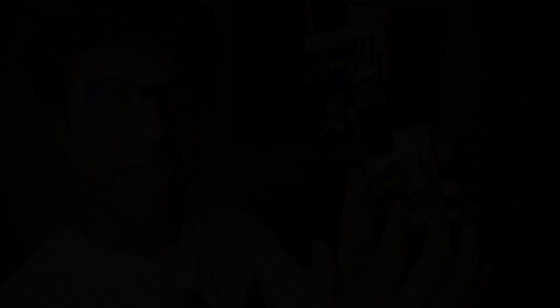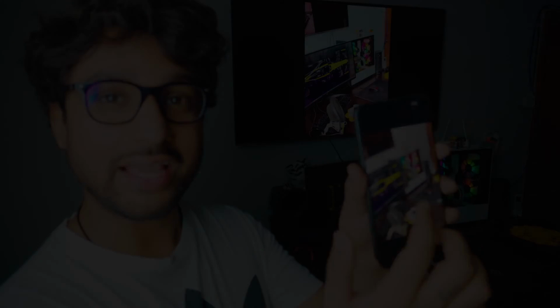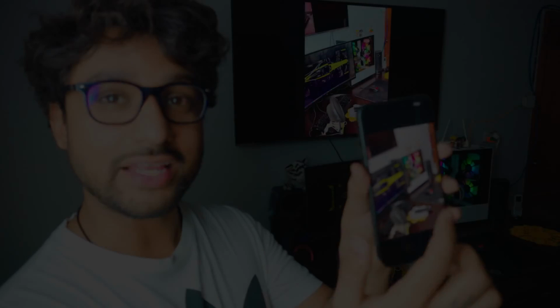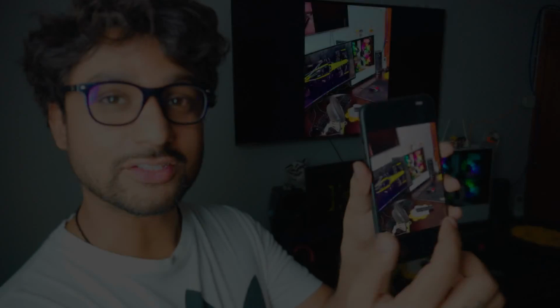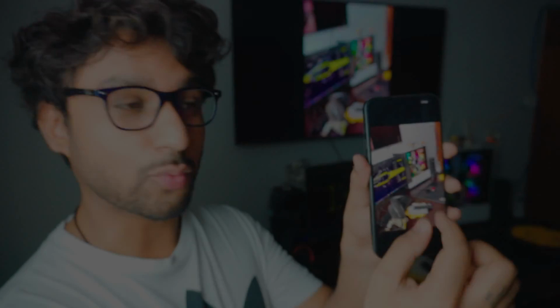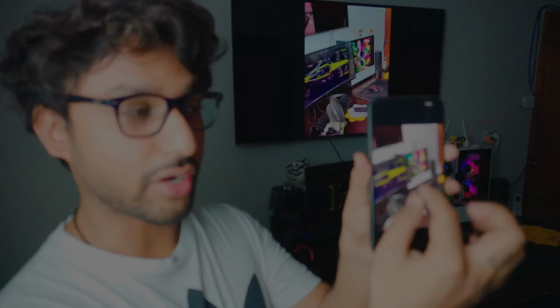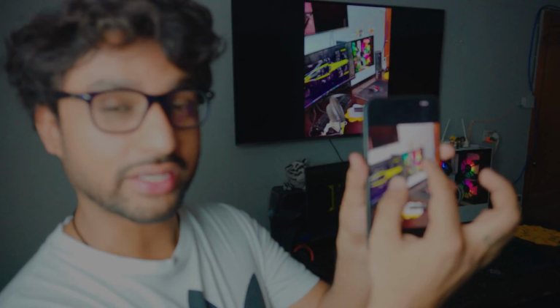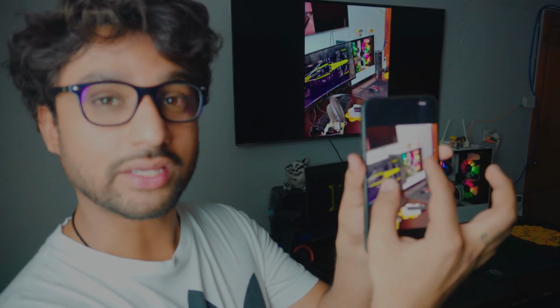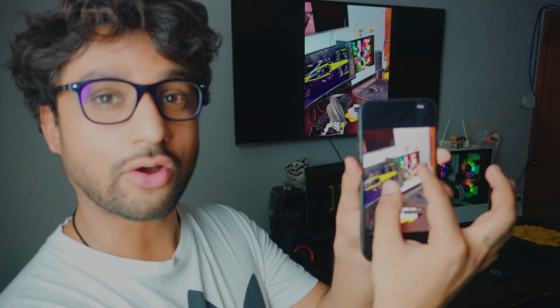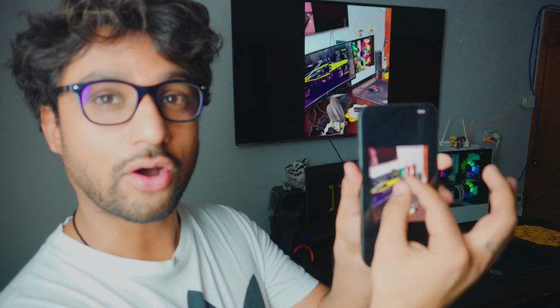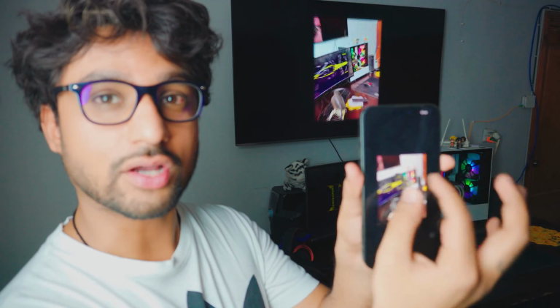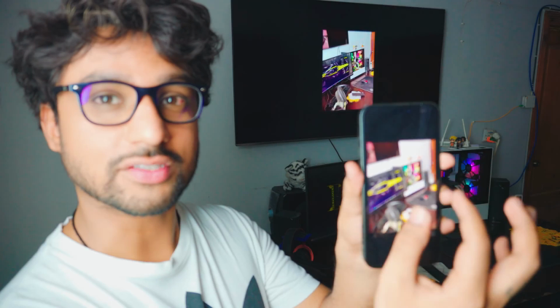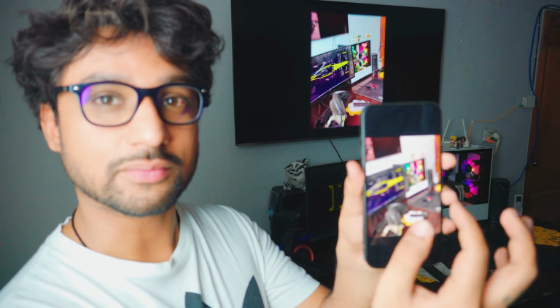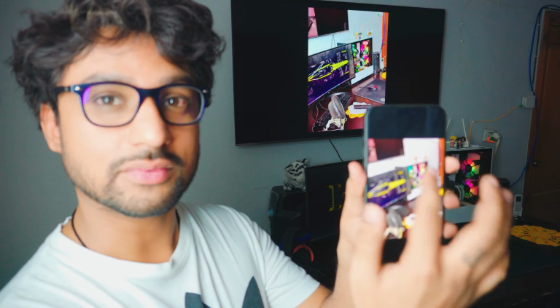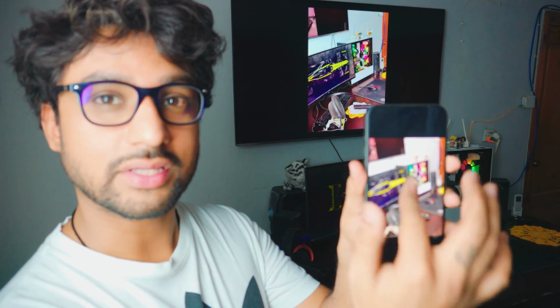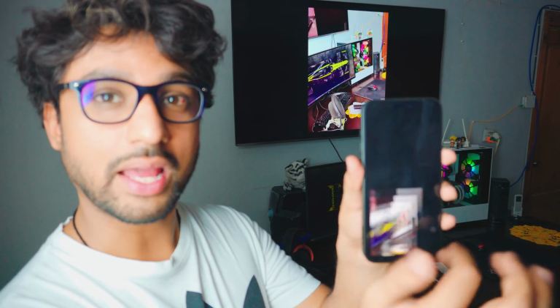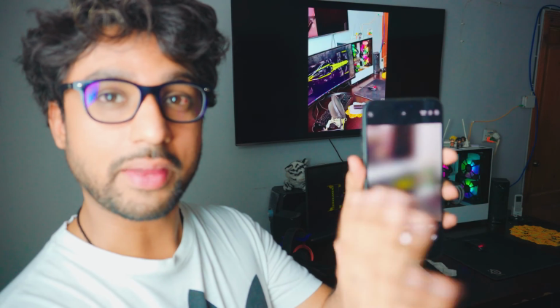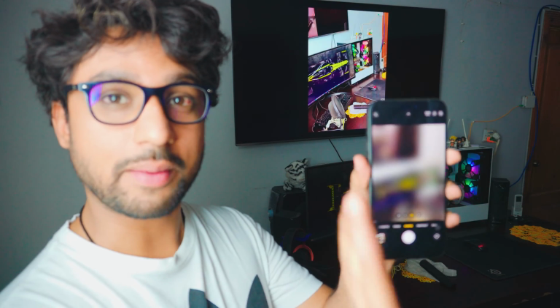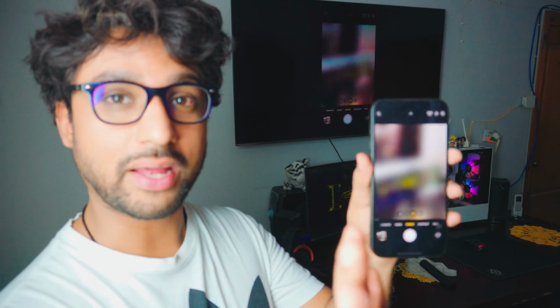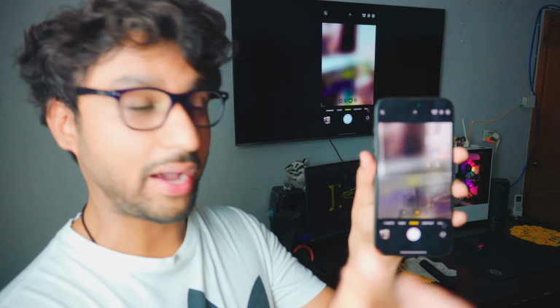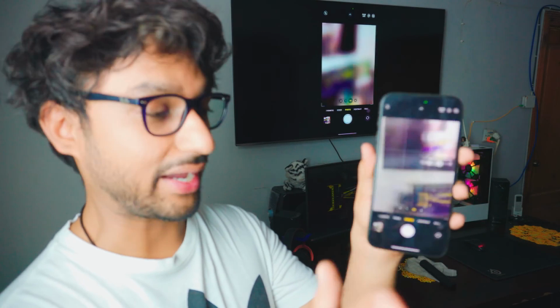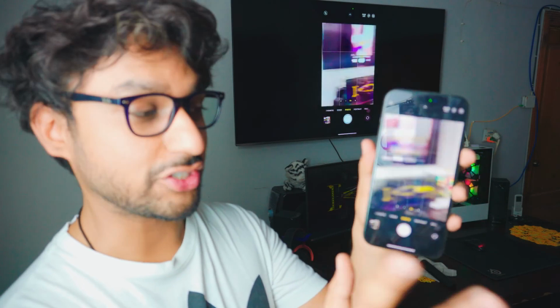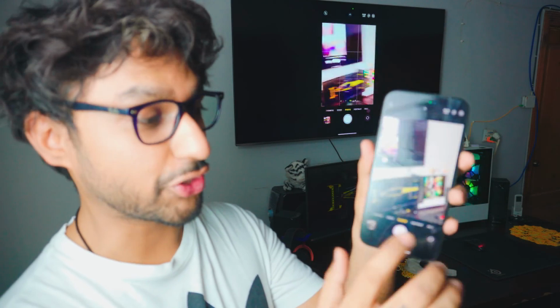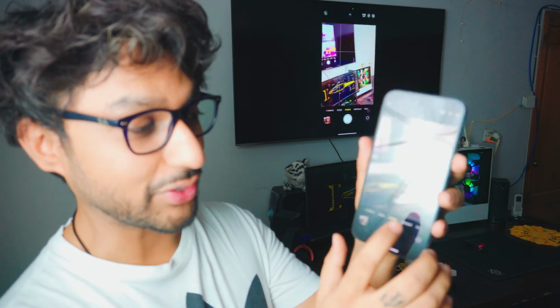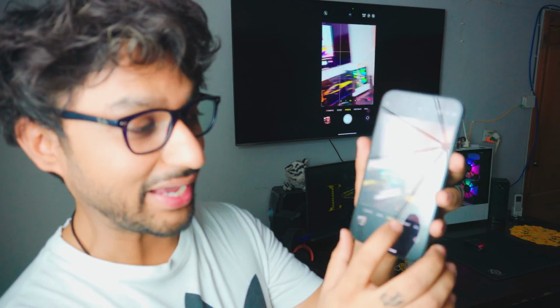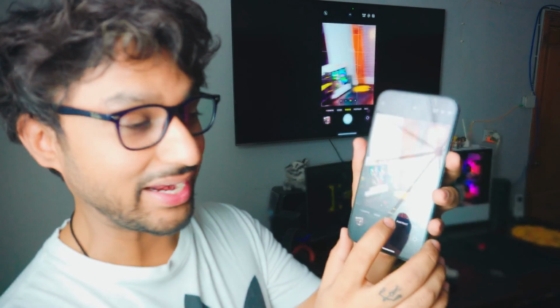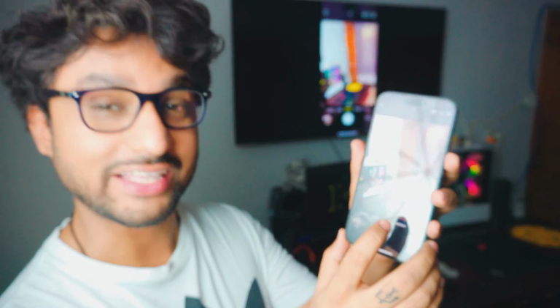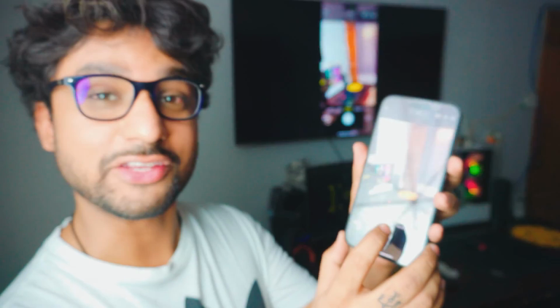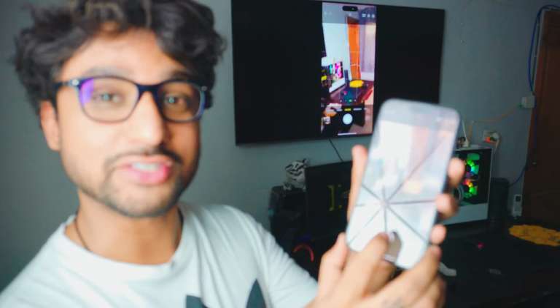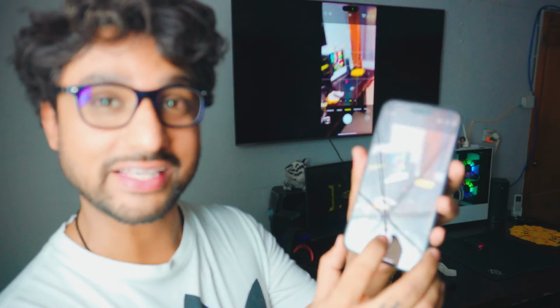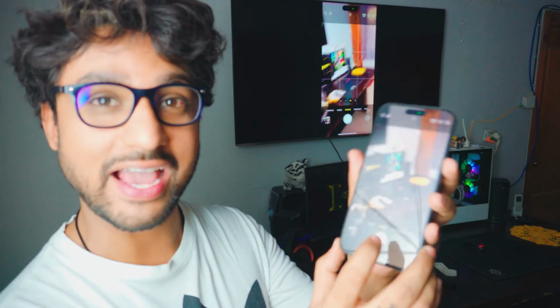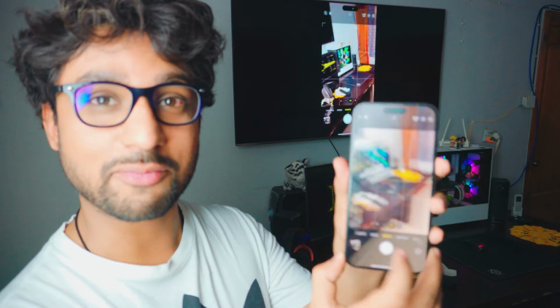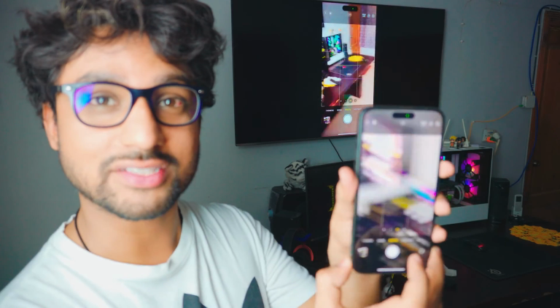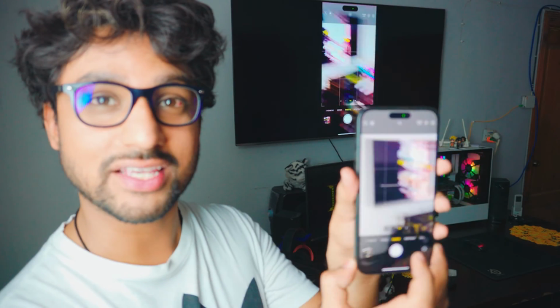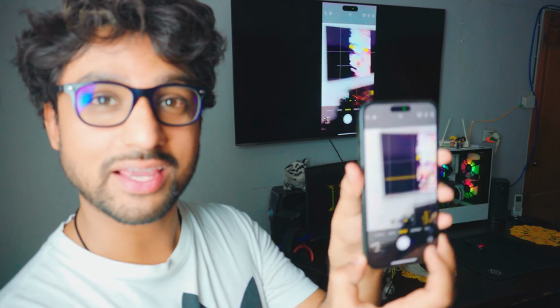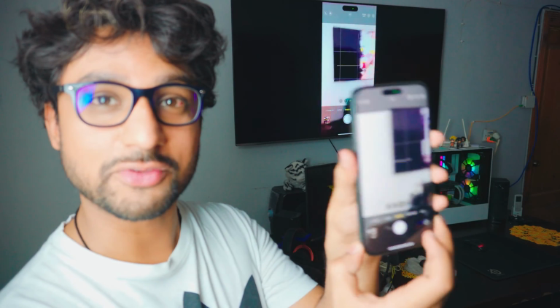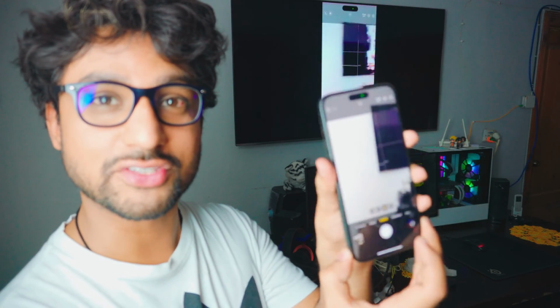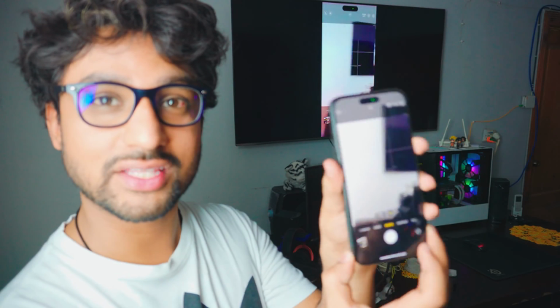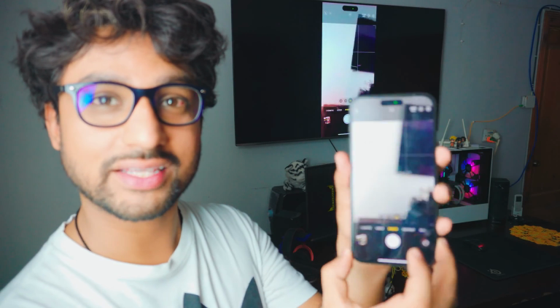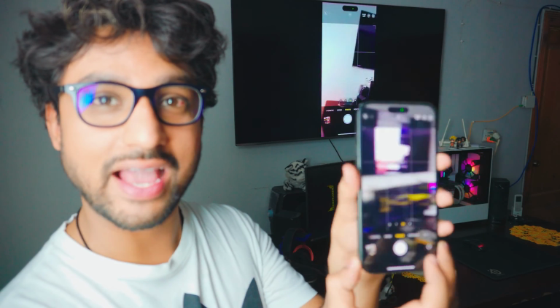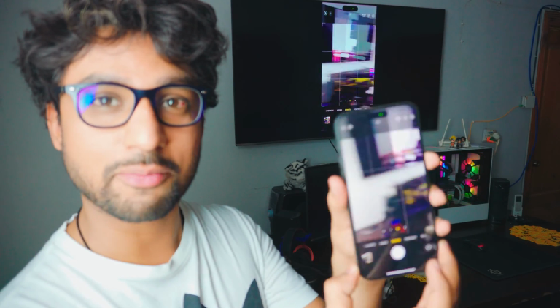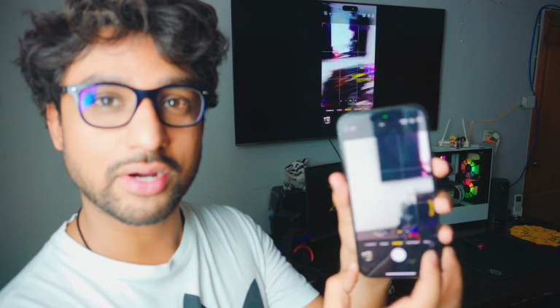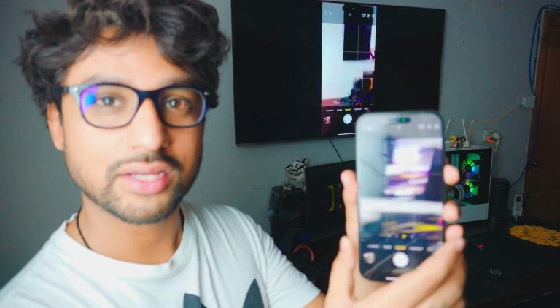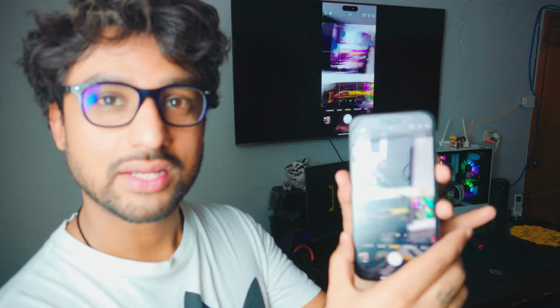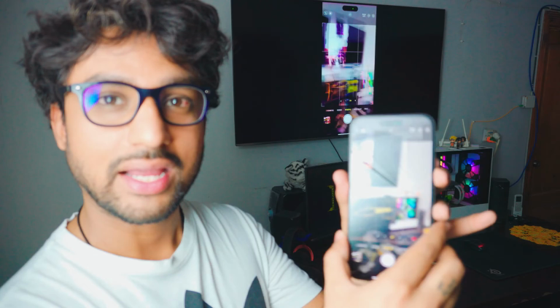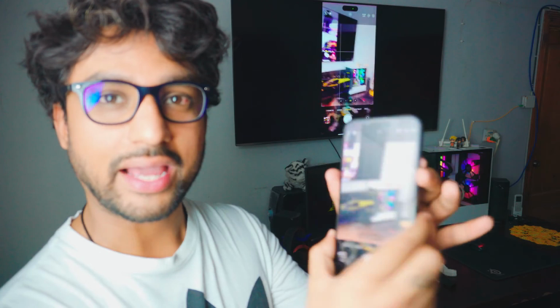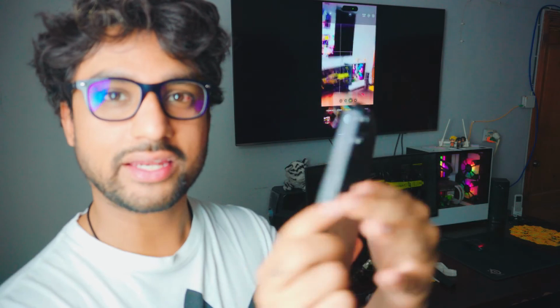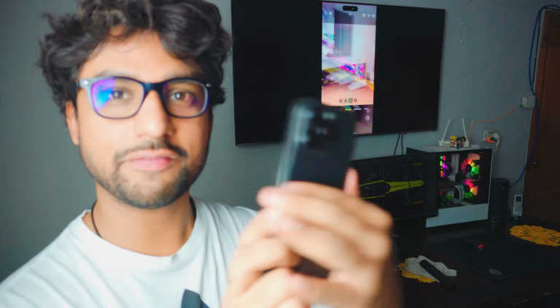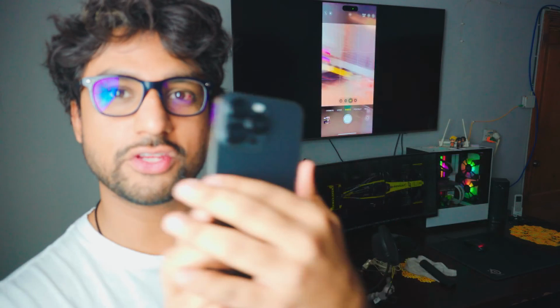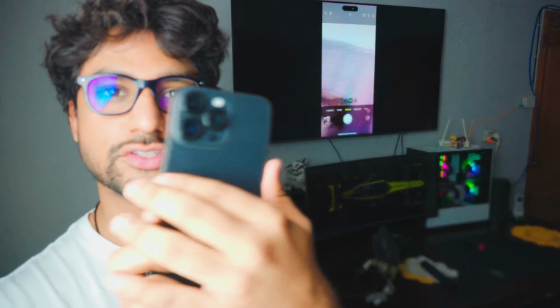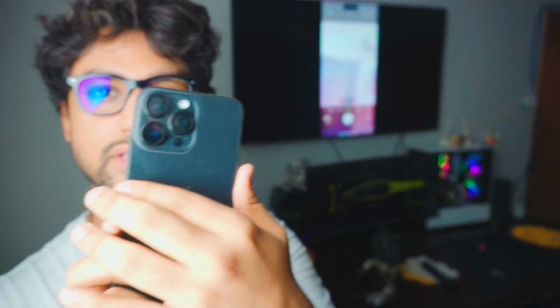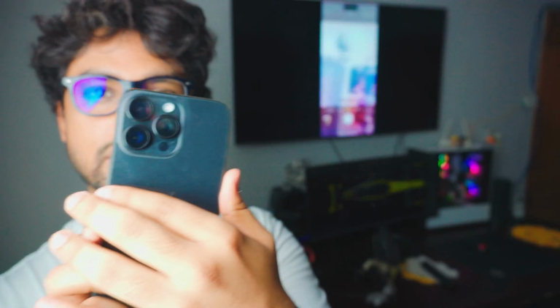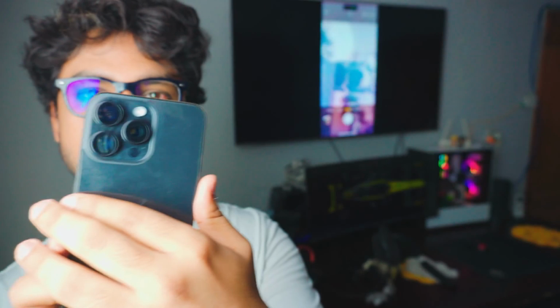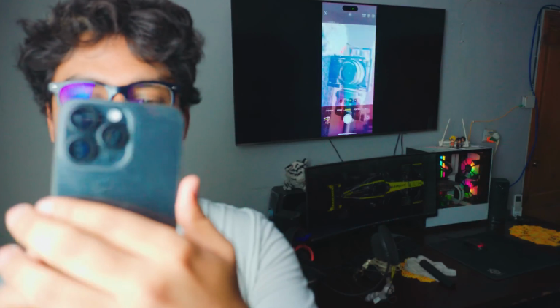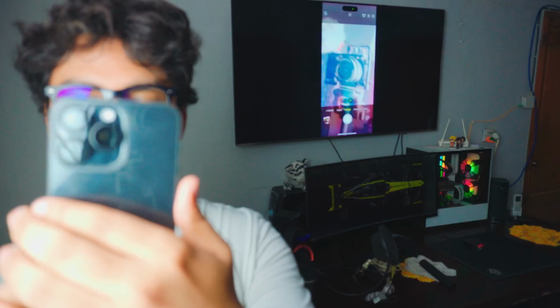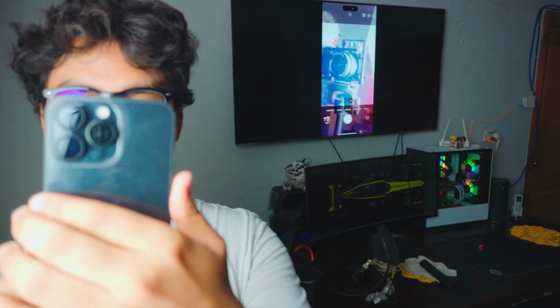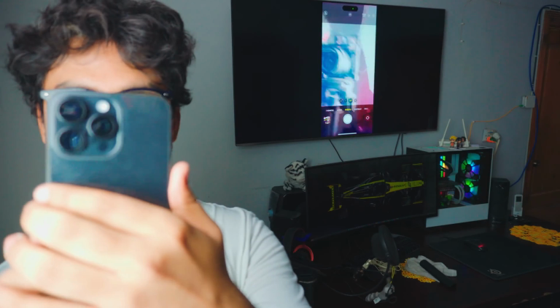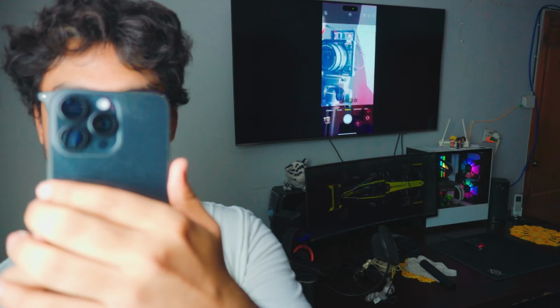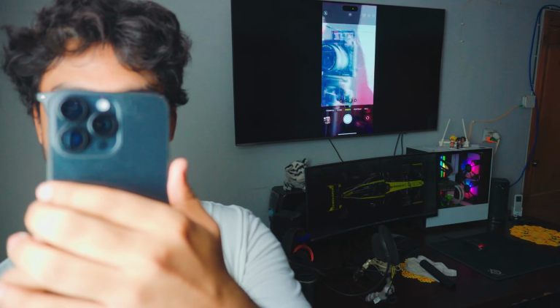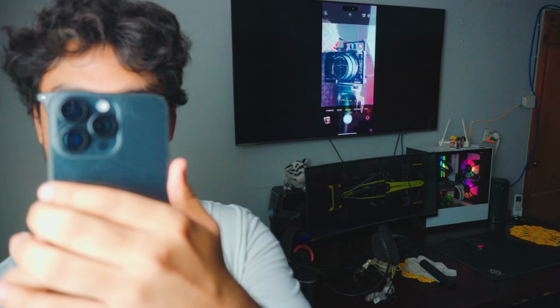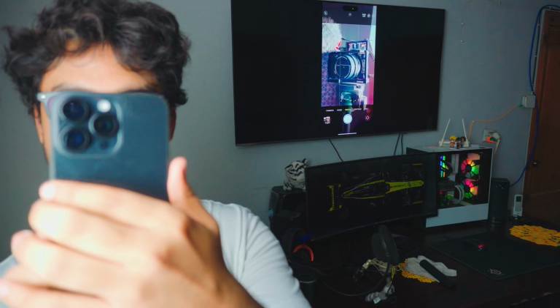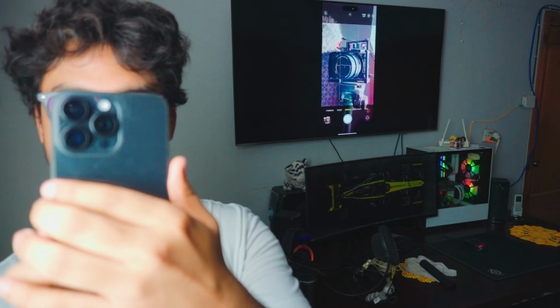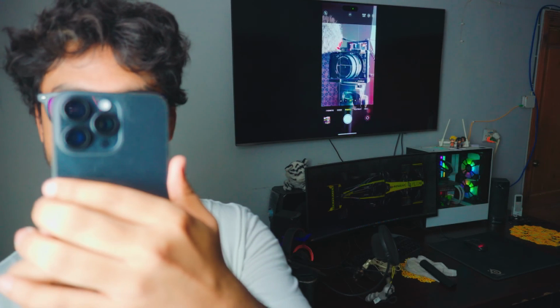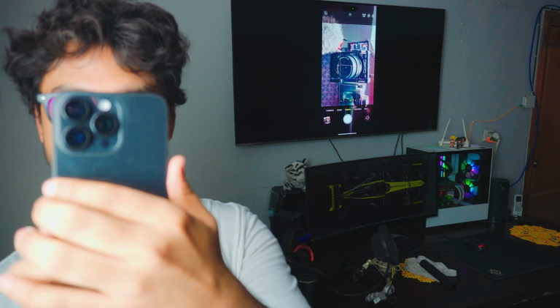It is working awesome. I can show you again. I can use the camera. I'm using the camera. I can even use the camera I'm recording right now.